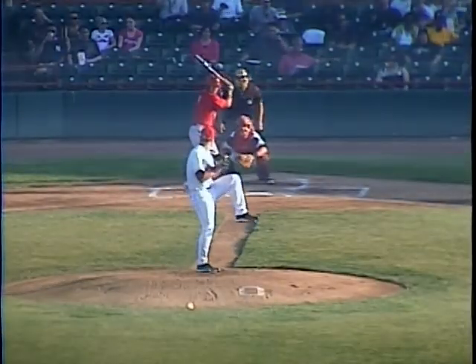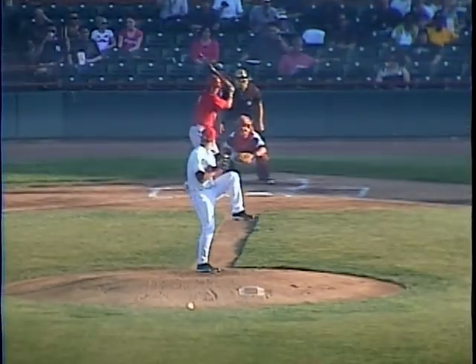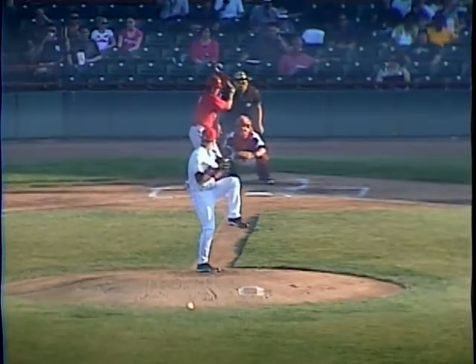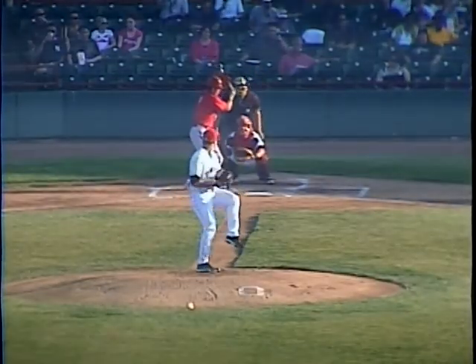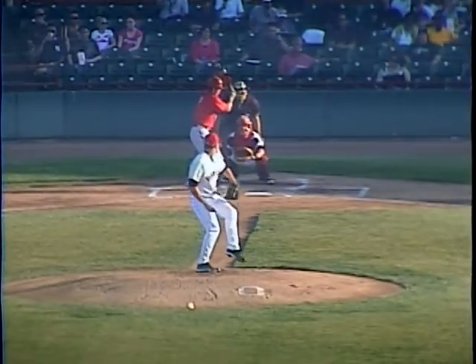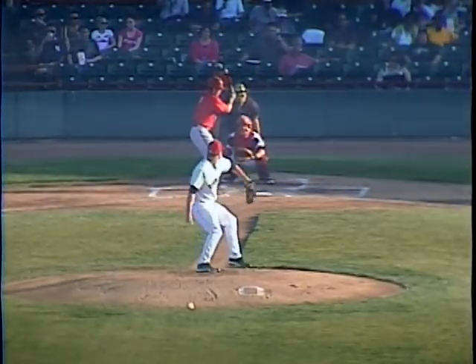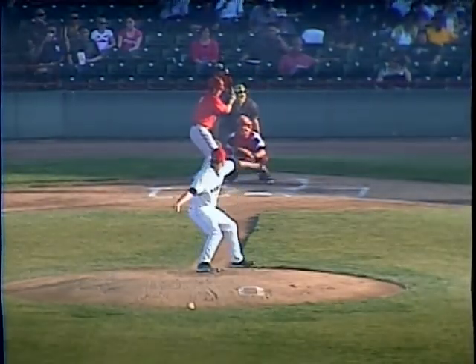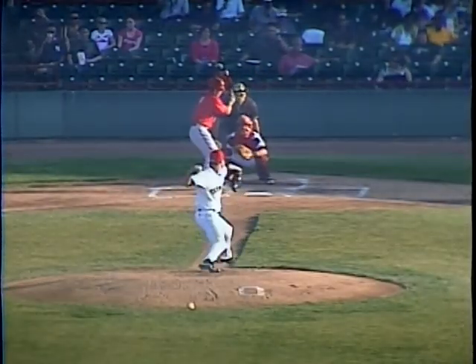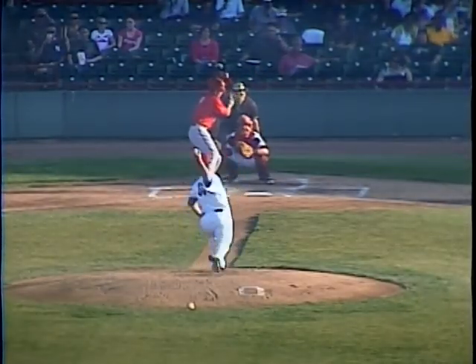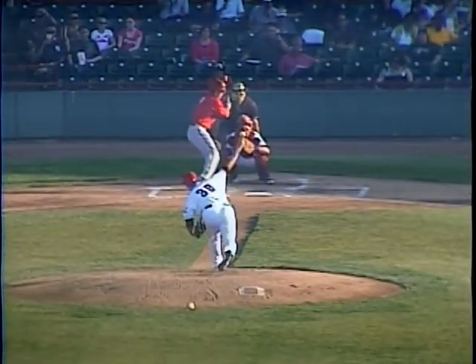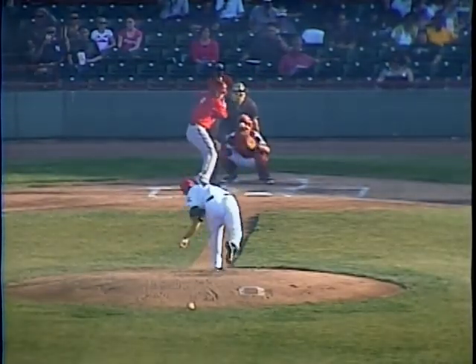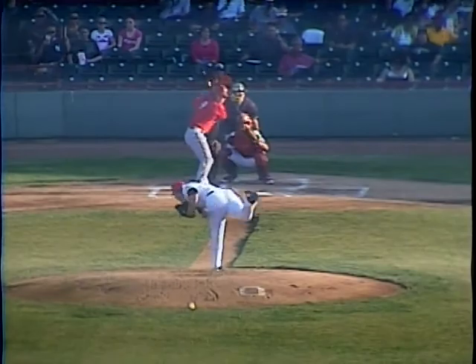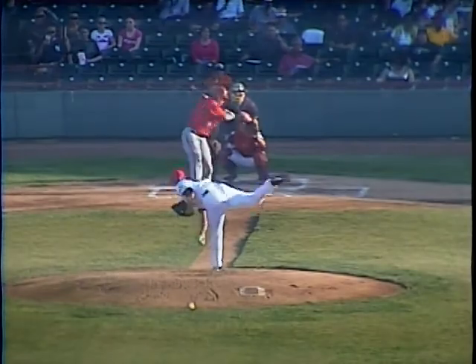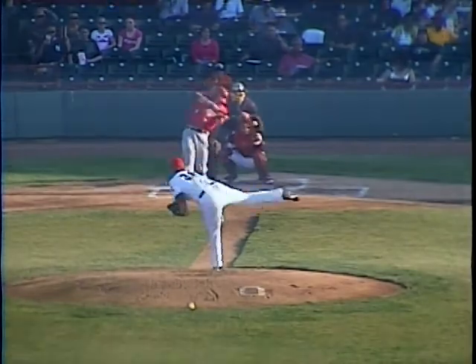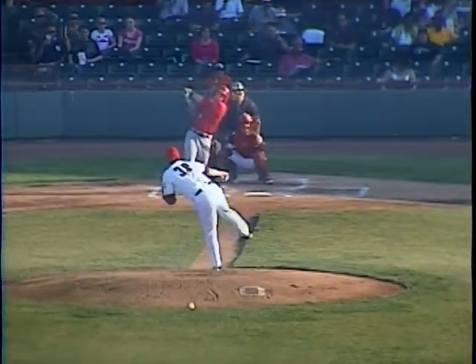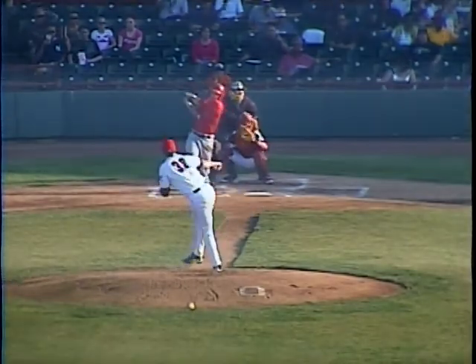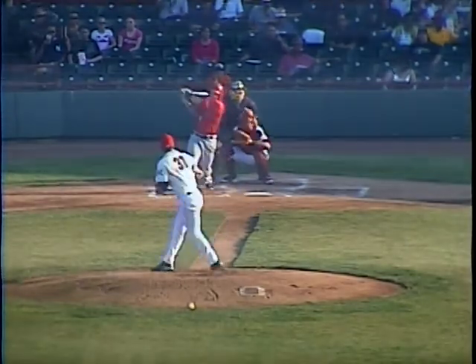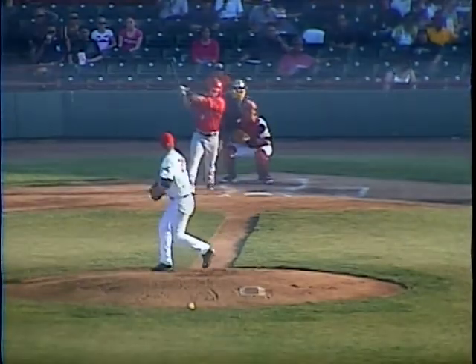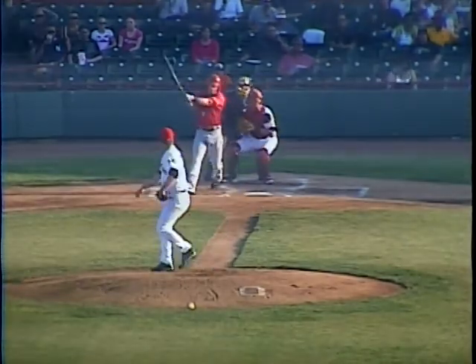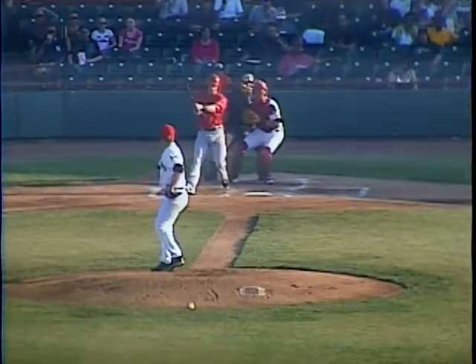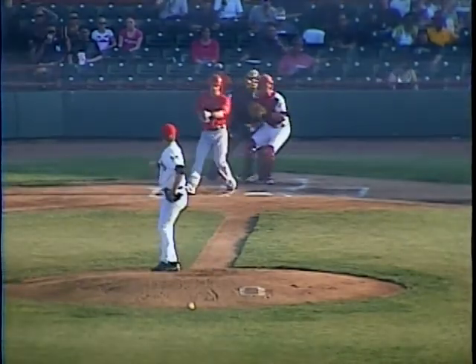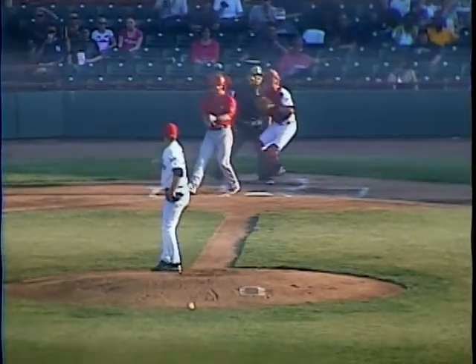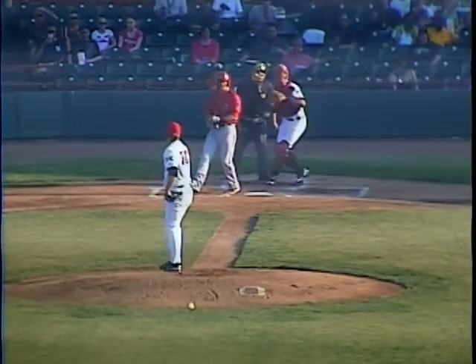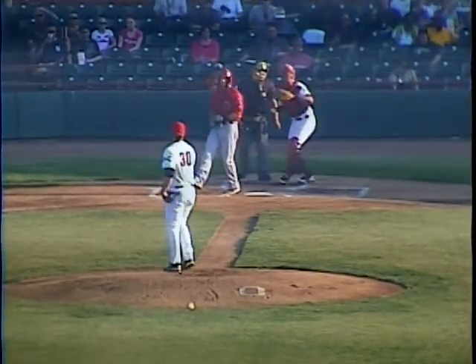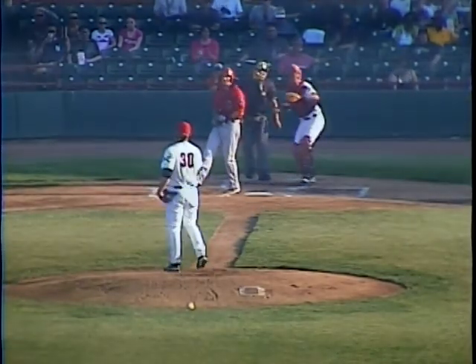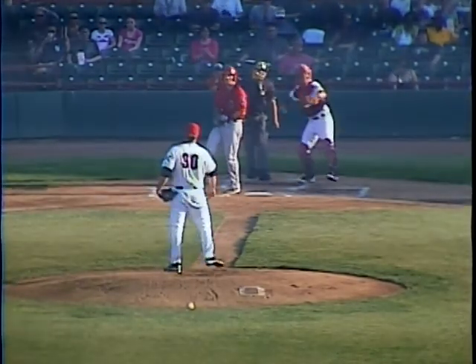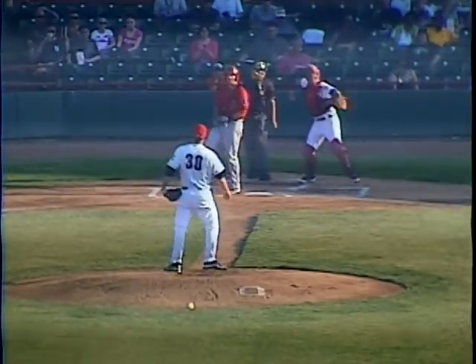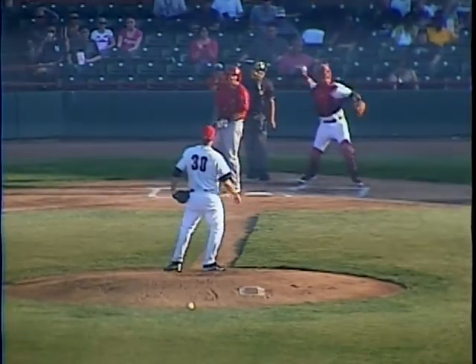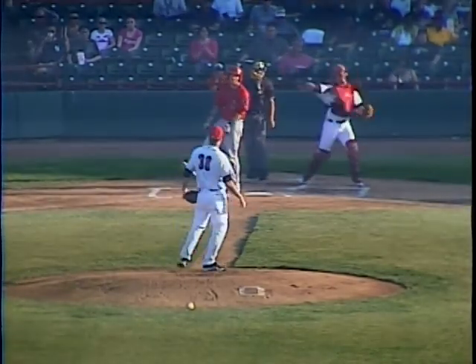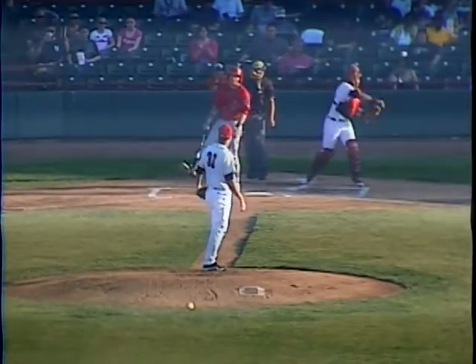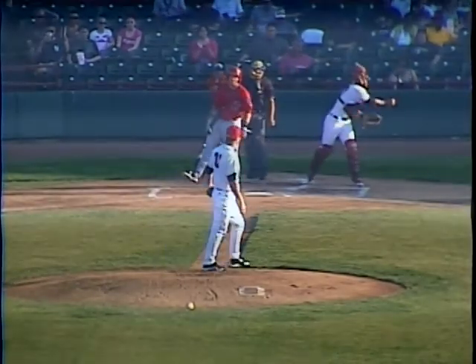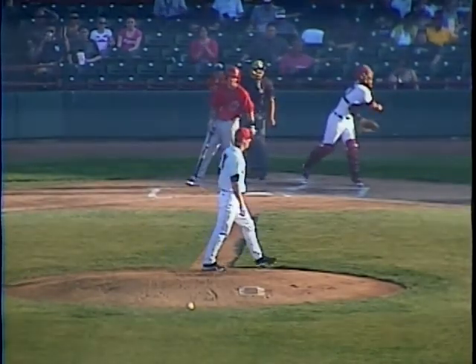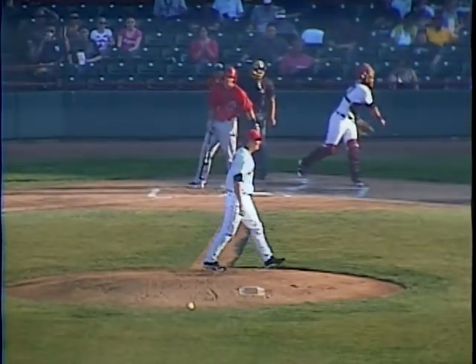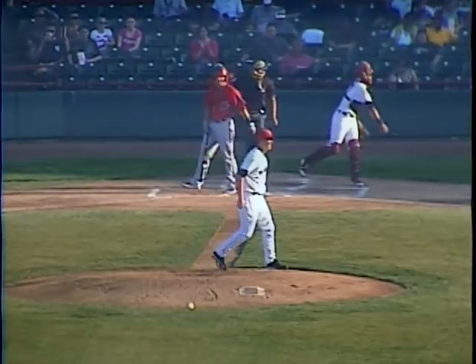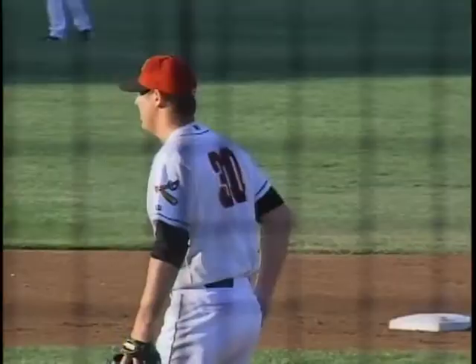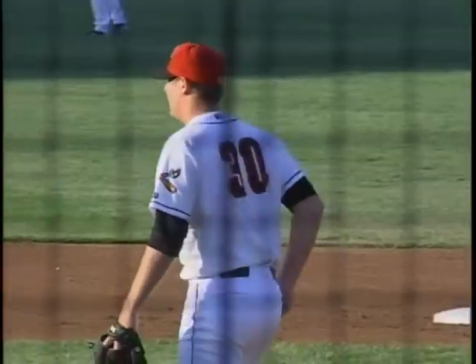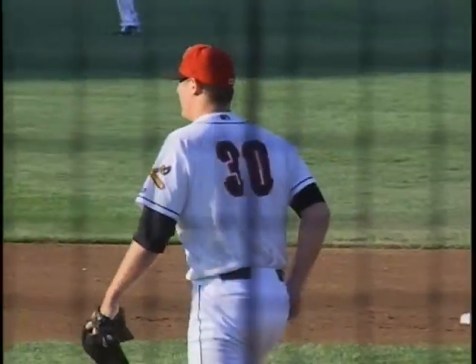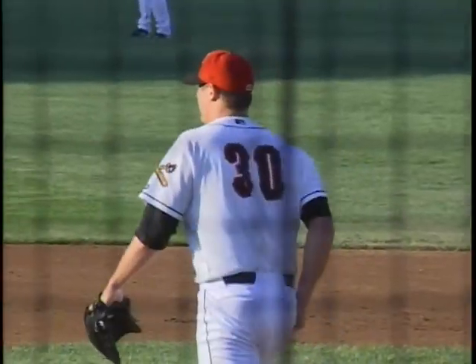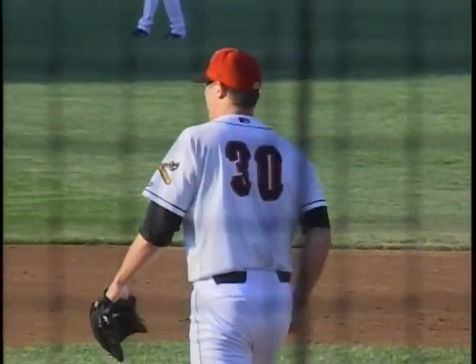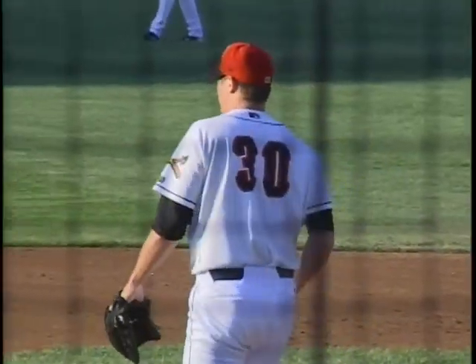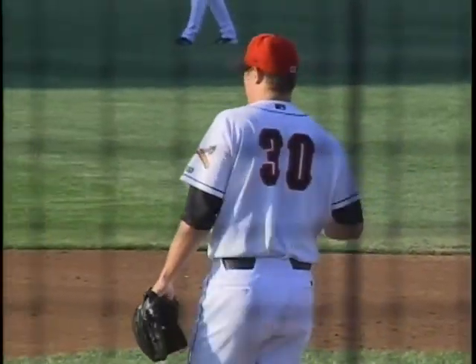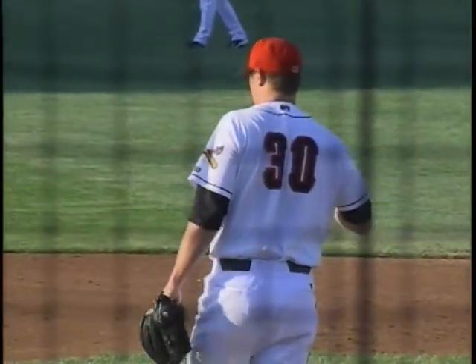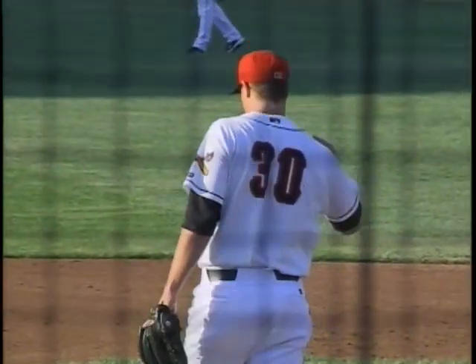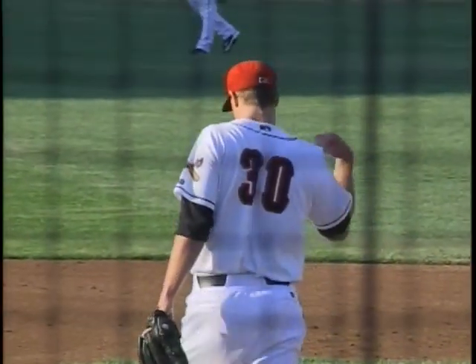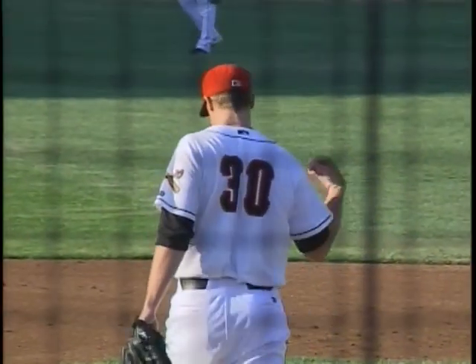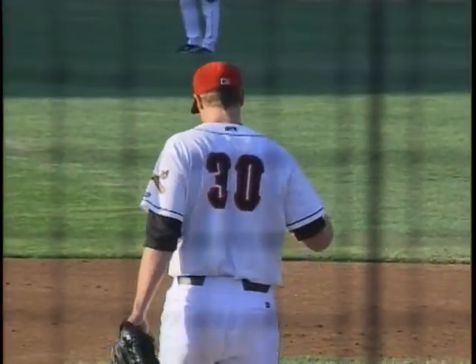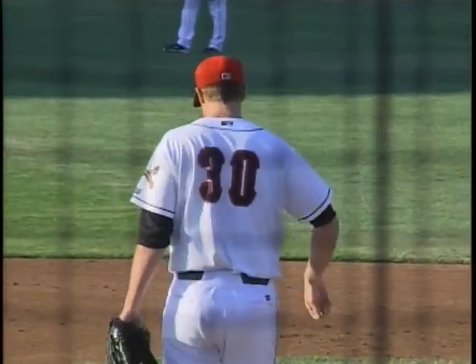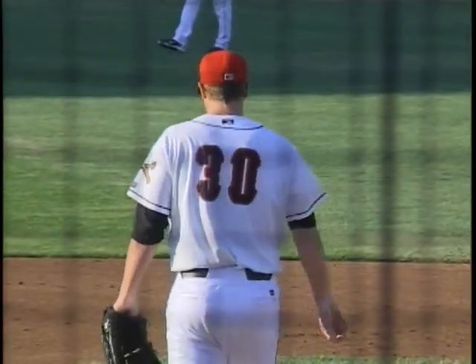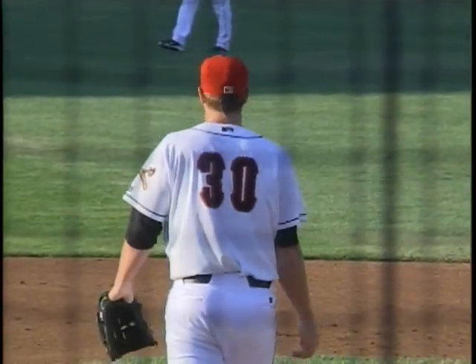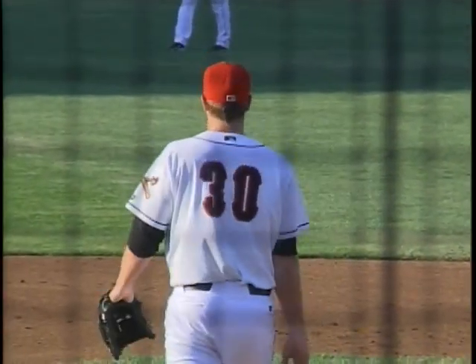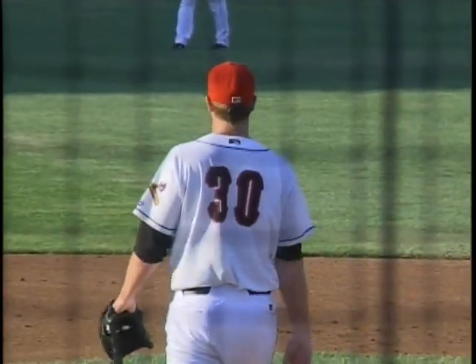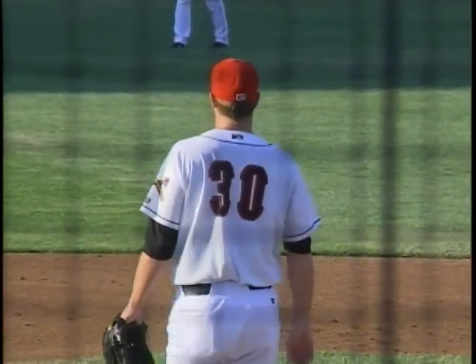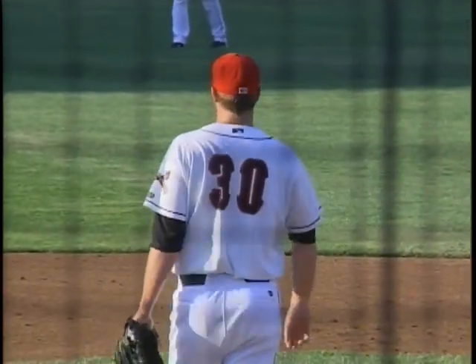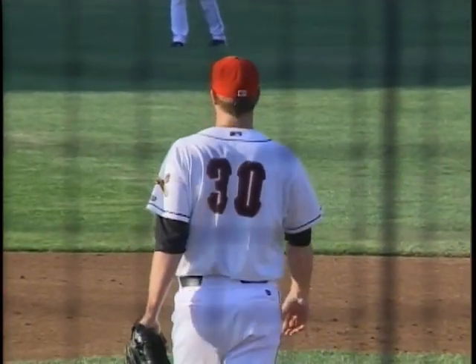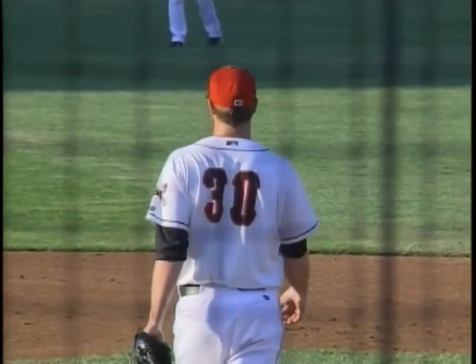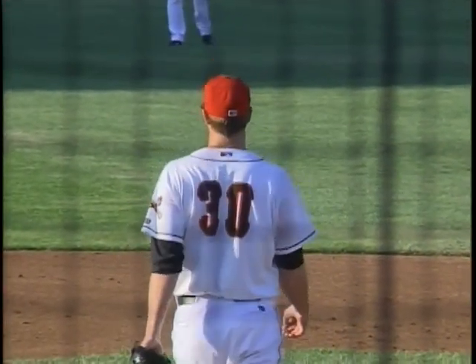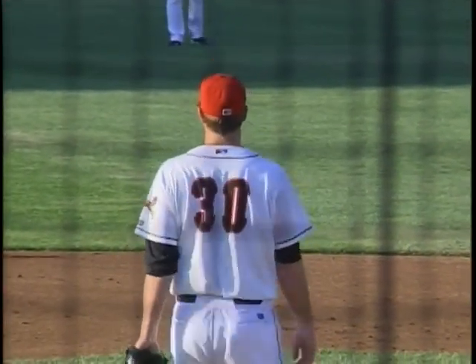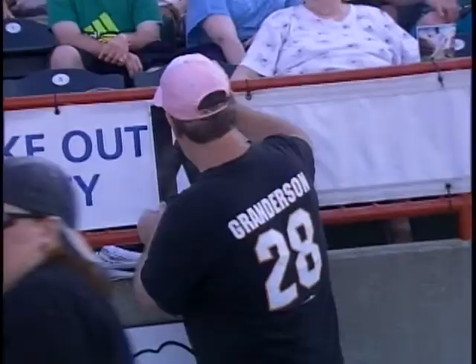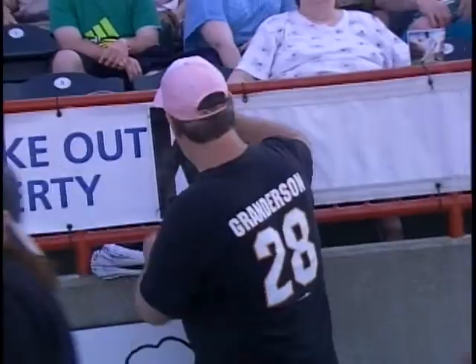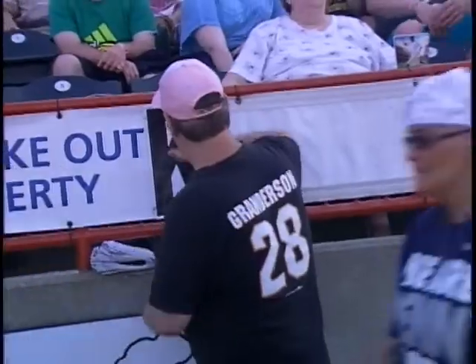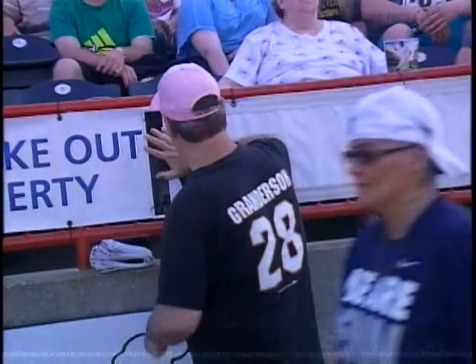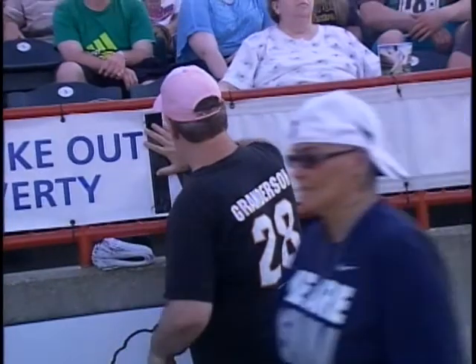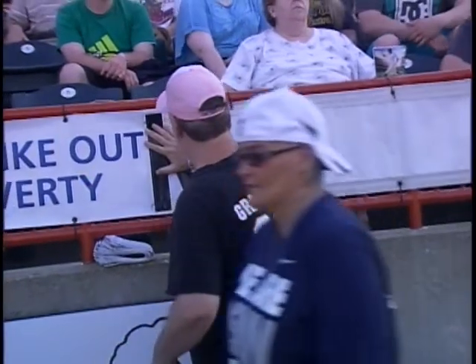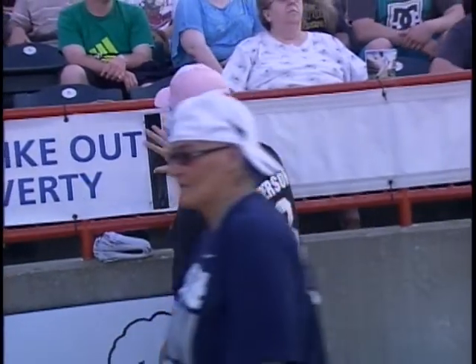The pitch. Swing and a miss. He struck him out. First strikeout of the day for Warwick. Two down in the inning.